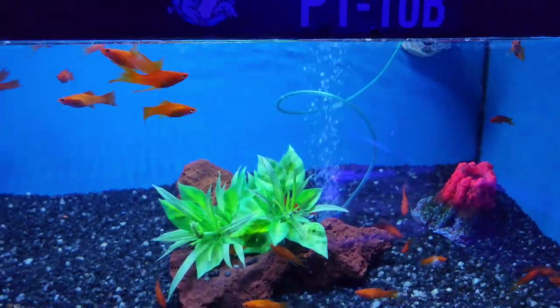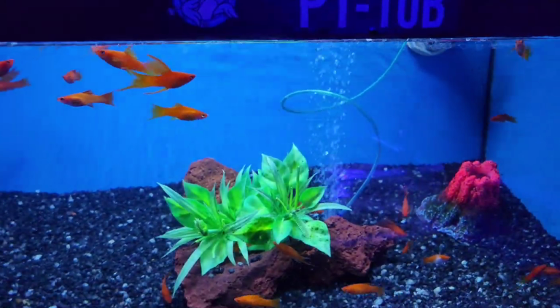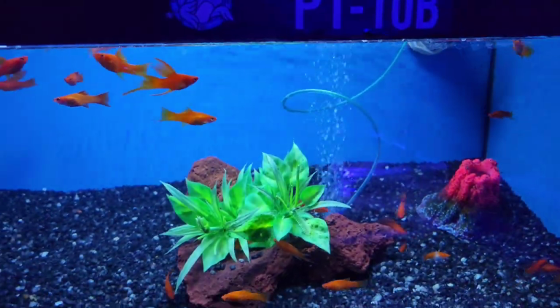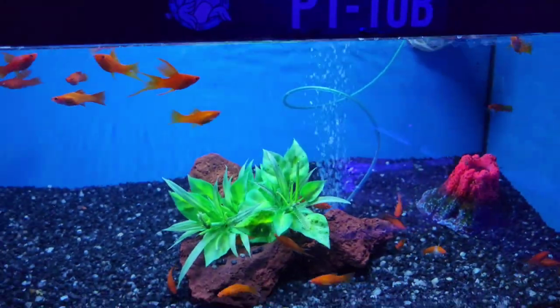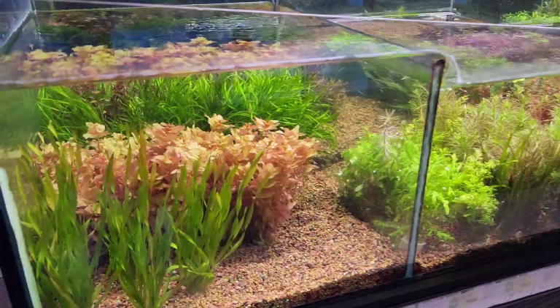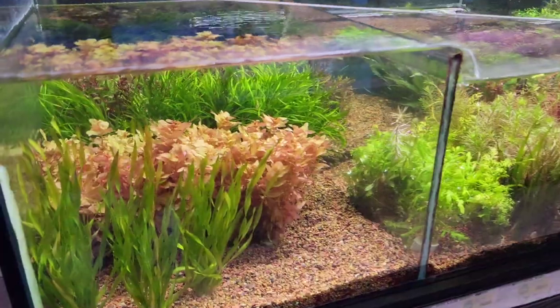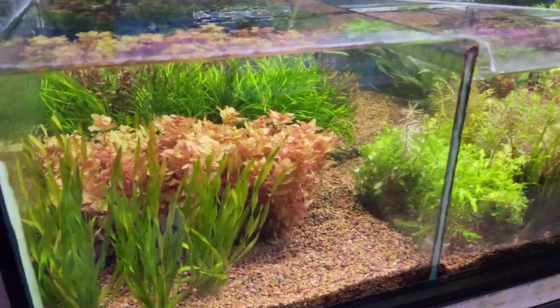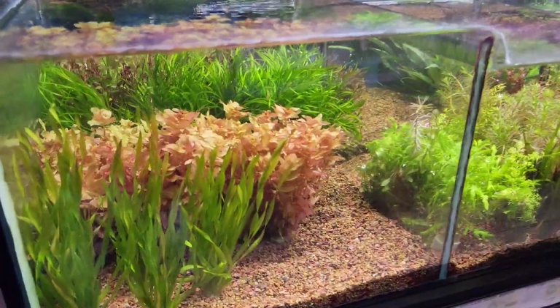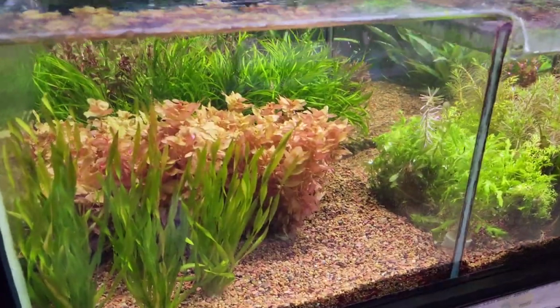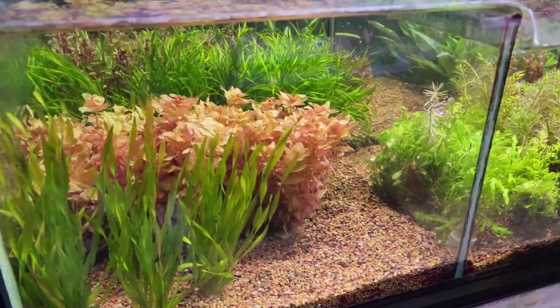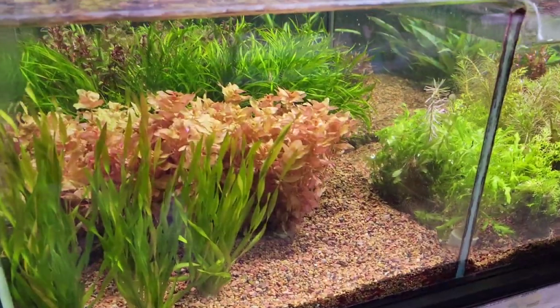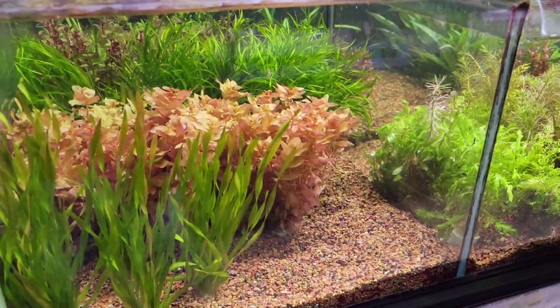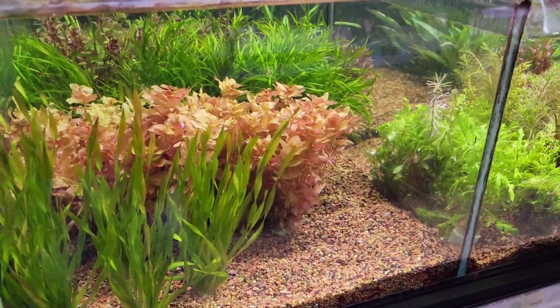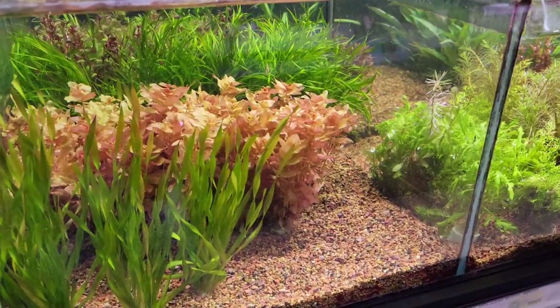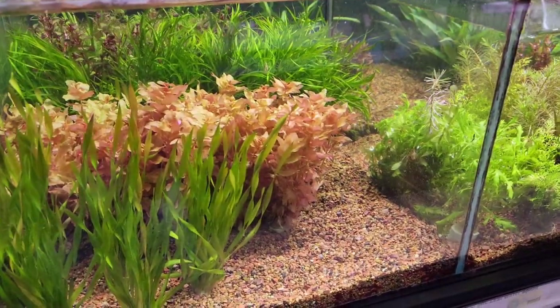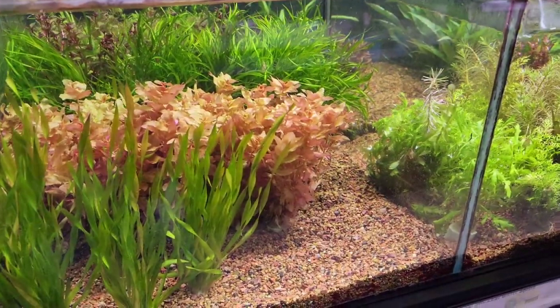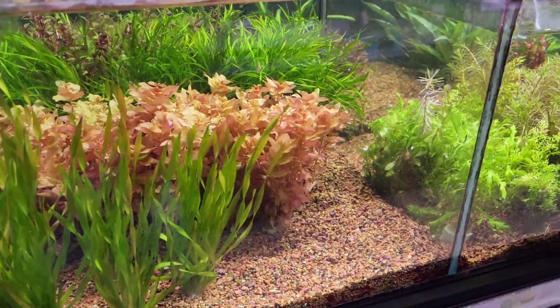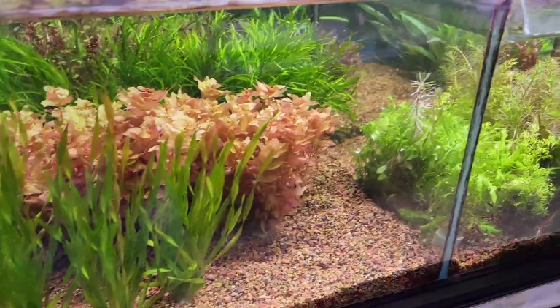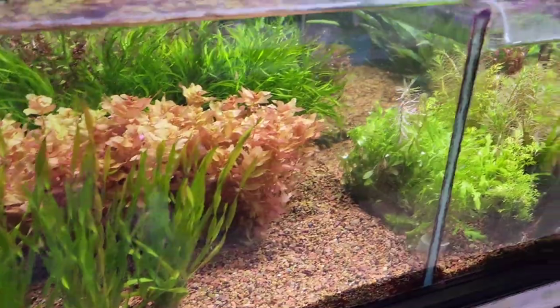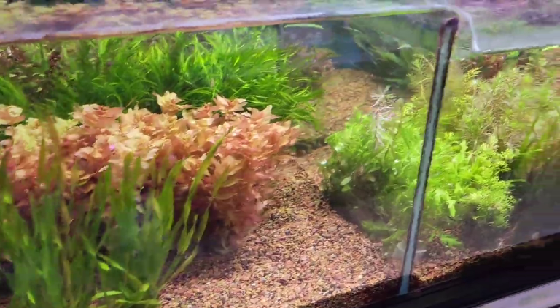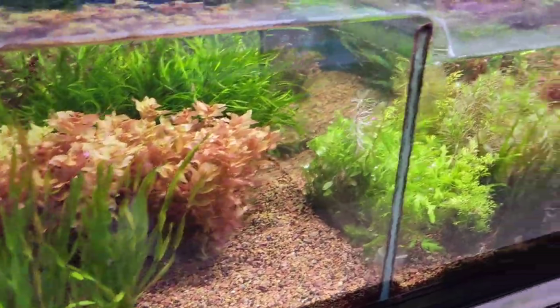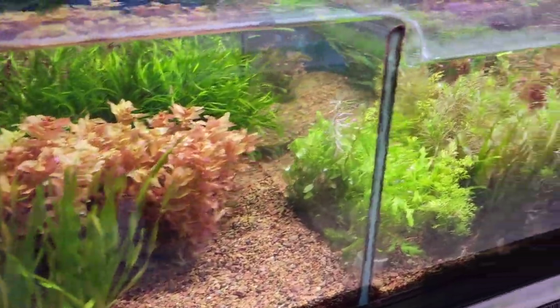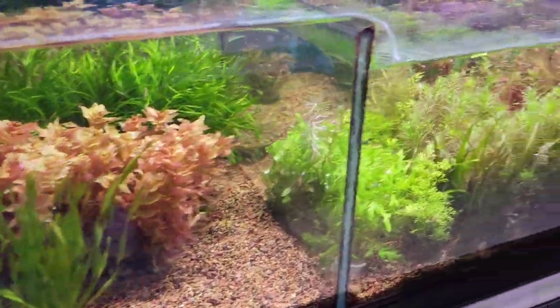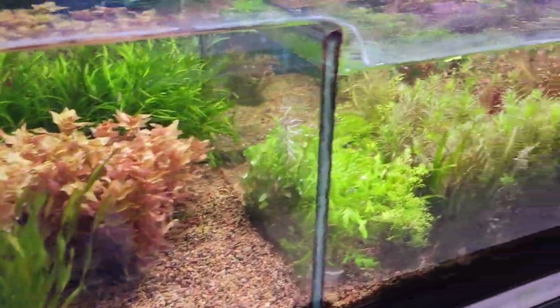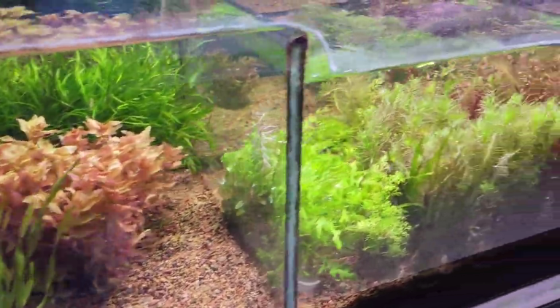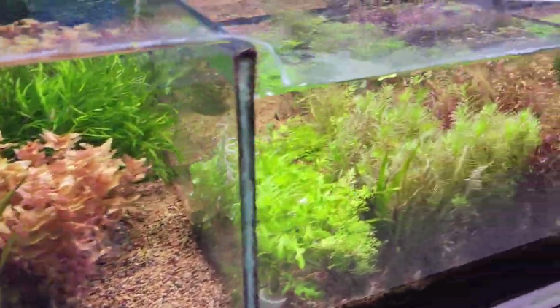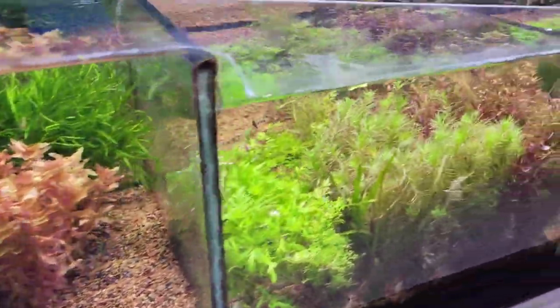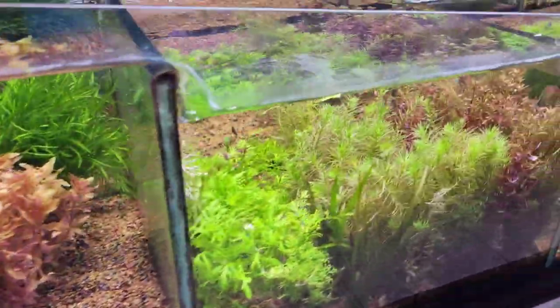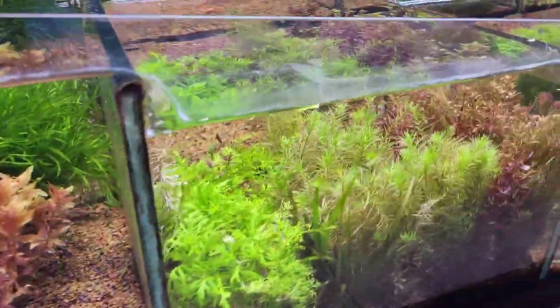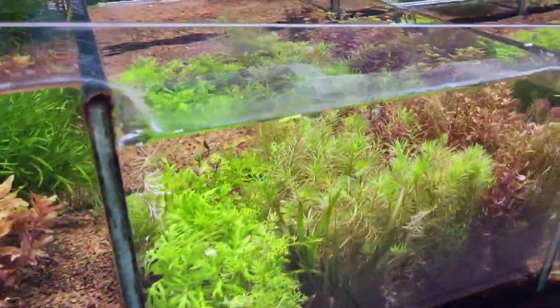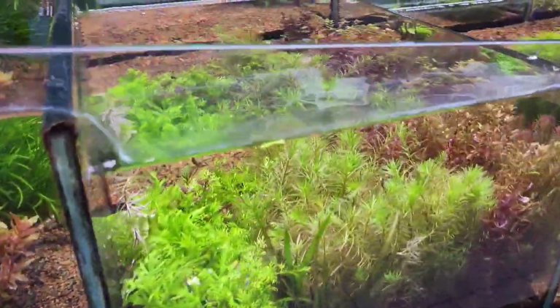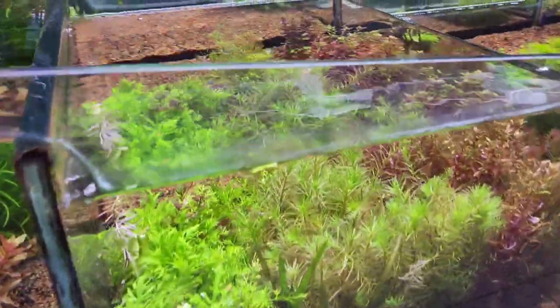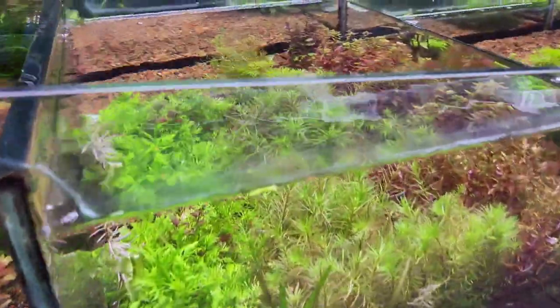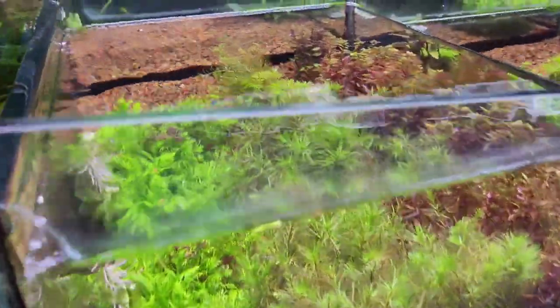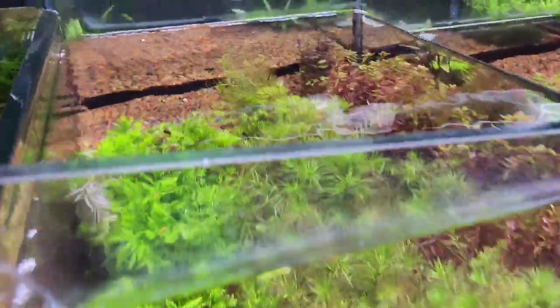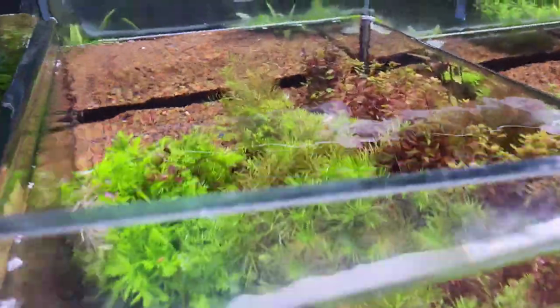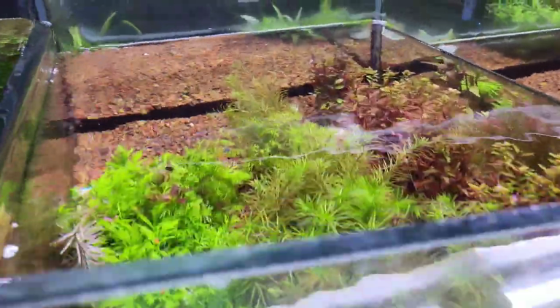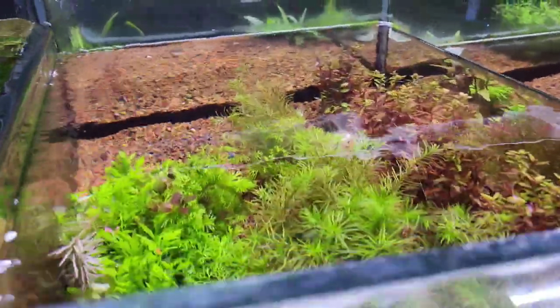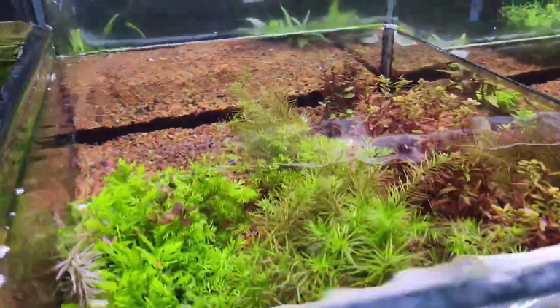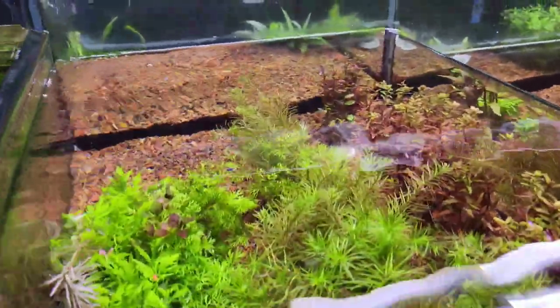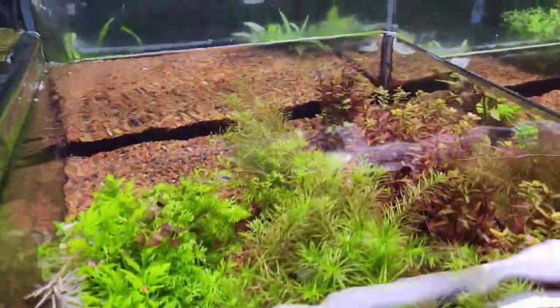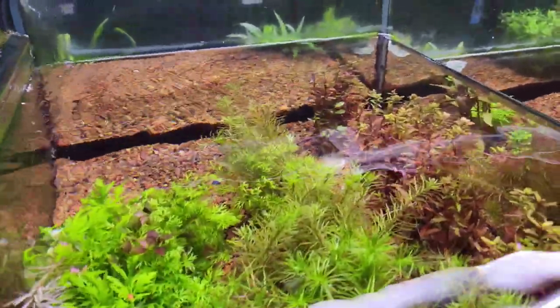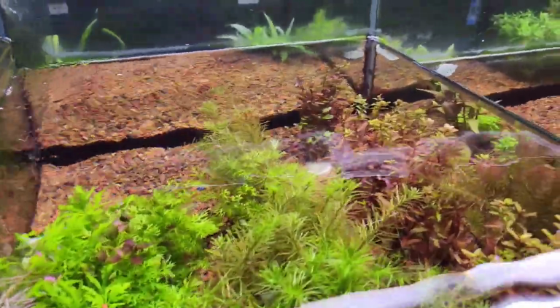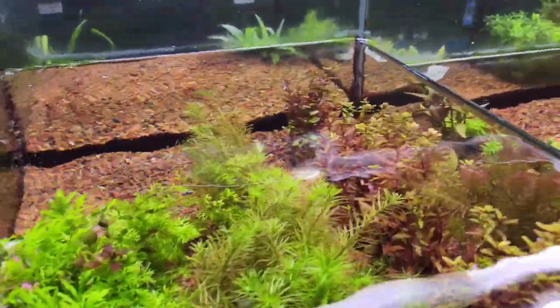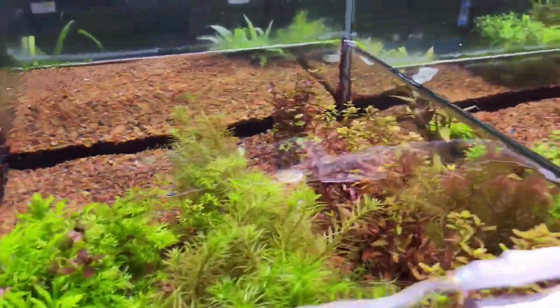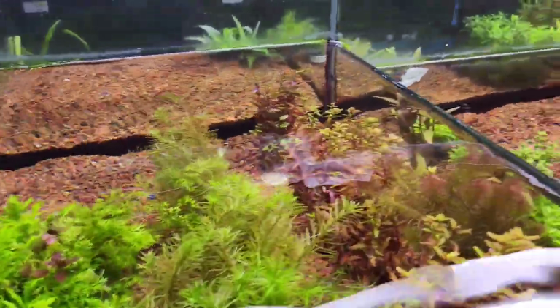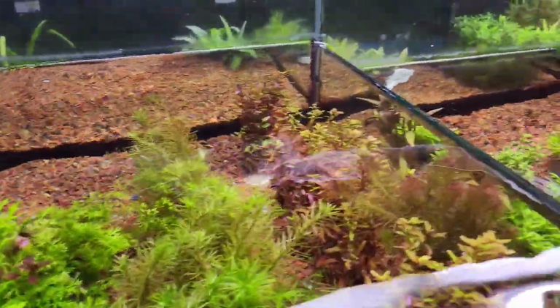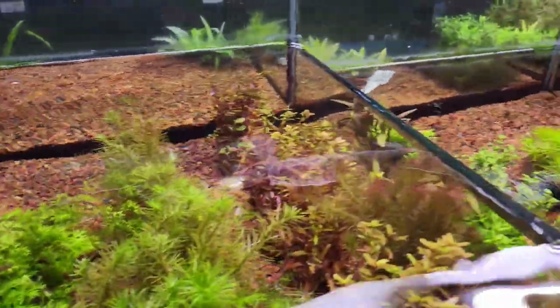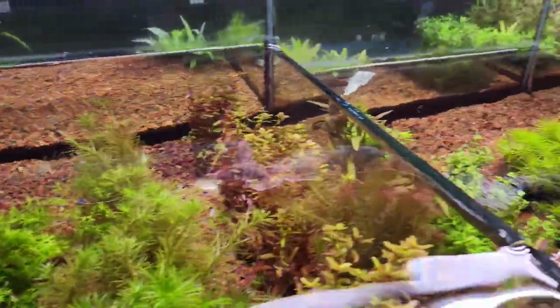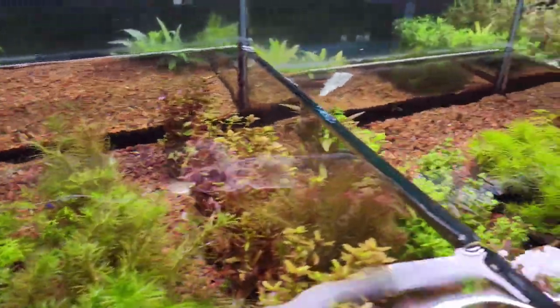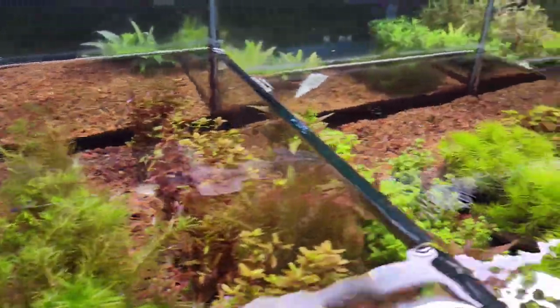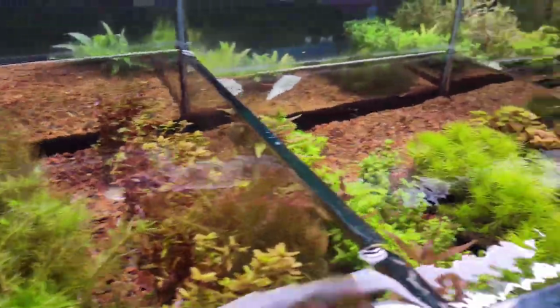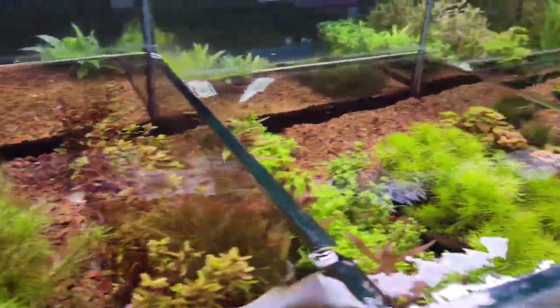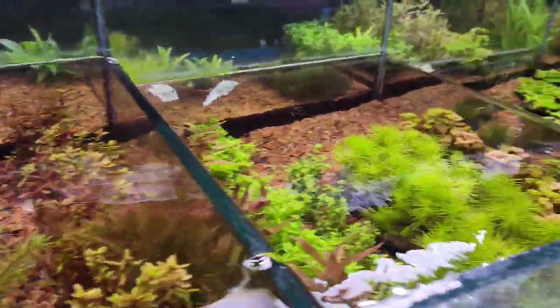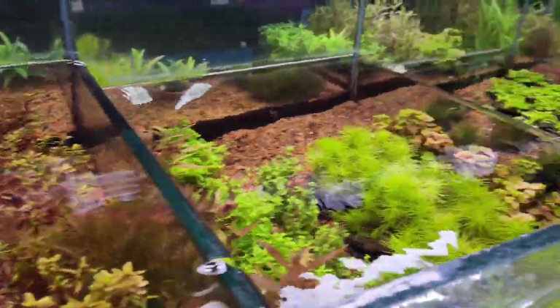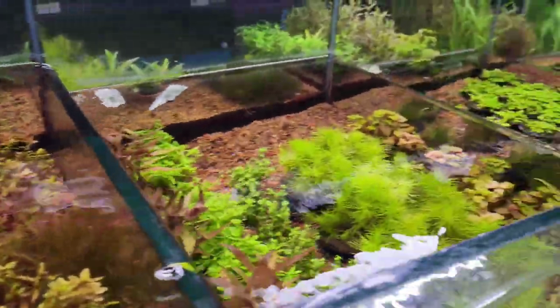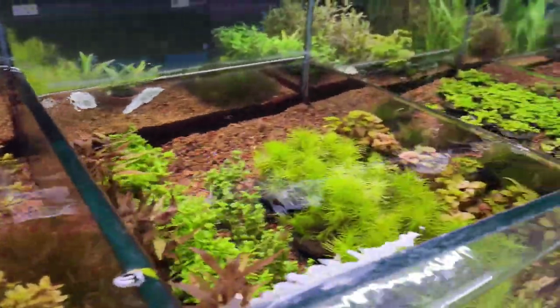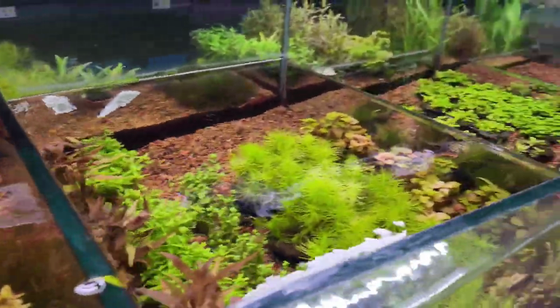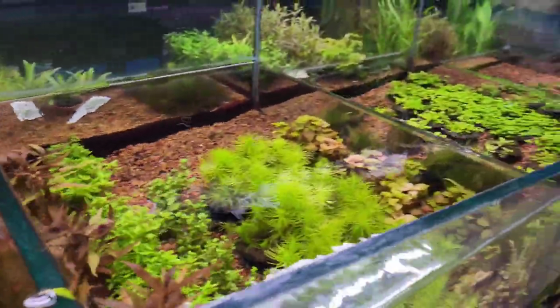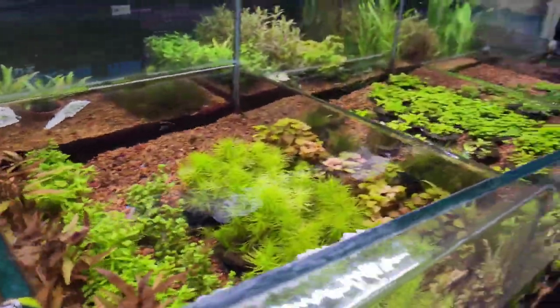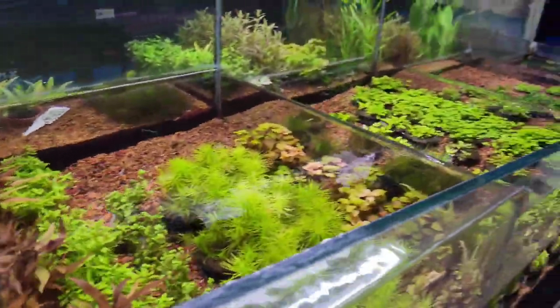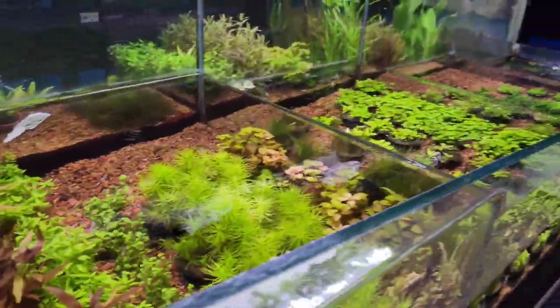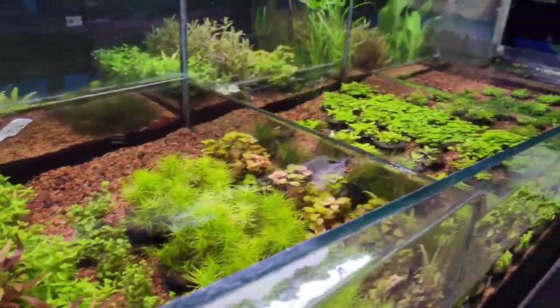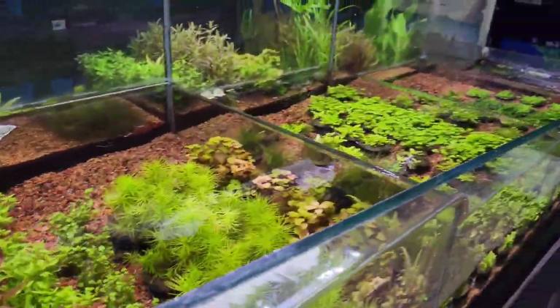They have more than 40 varieties of aquatic plants, ranging from $5 to $13.